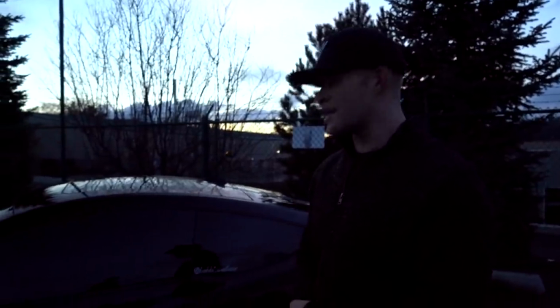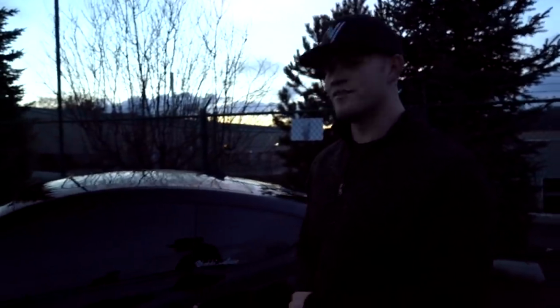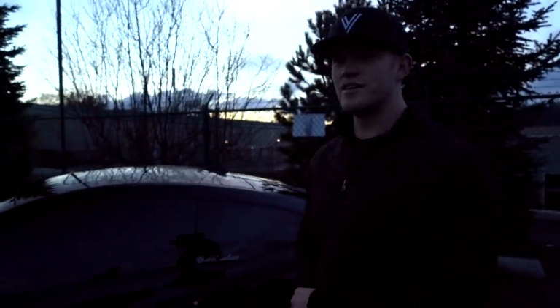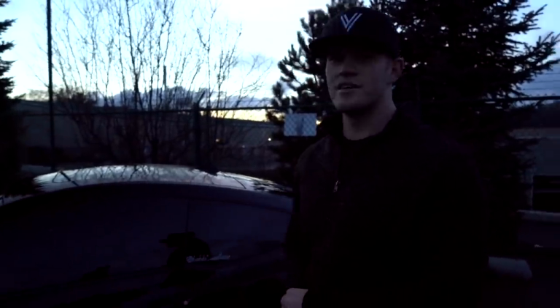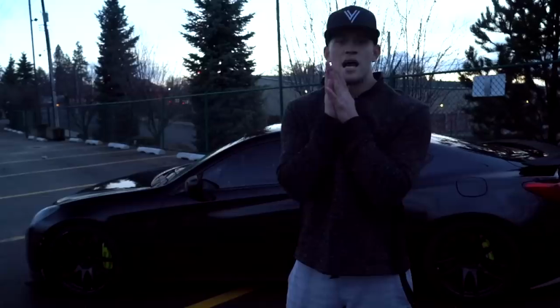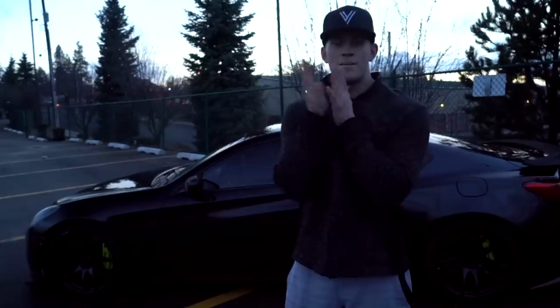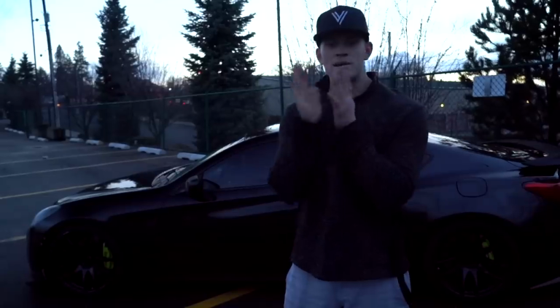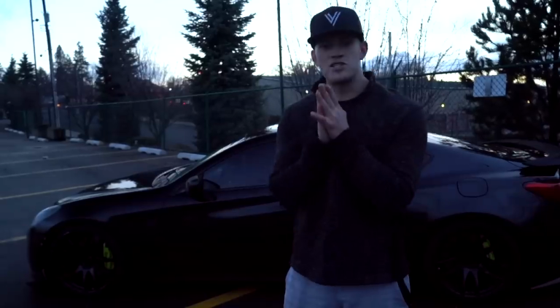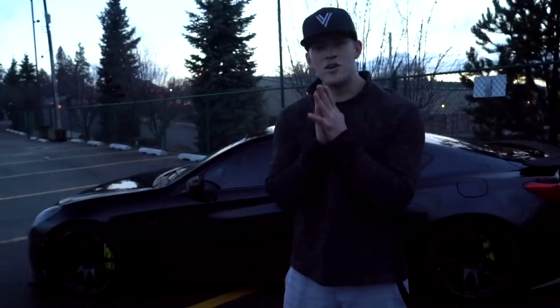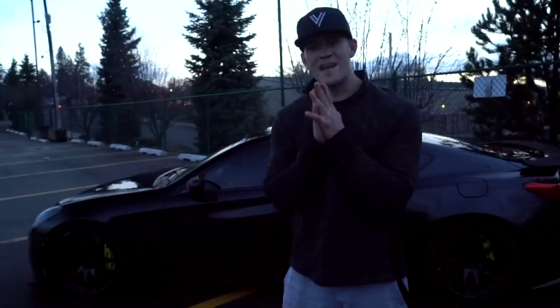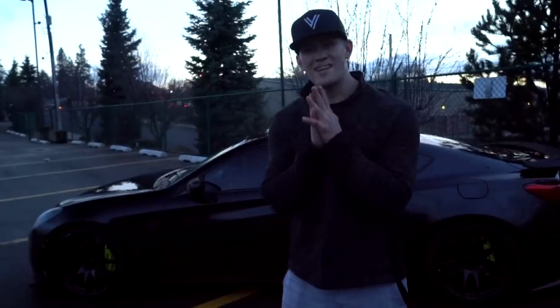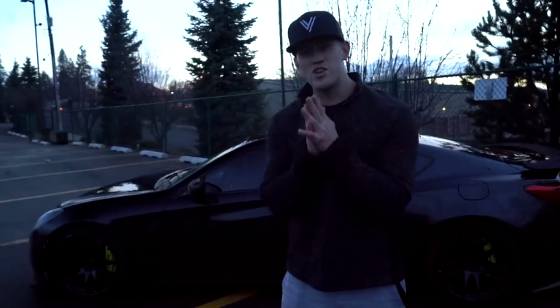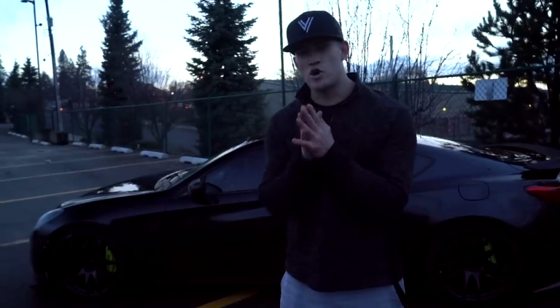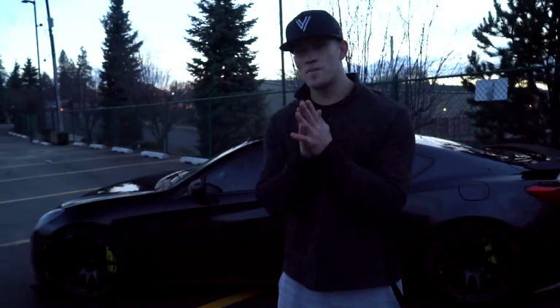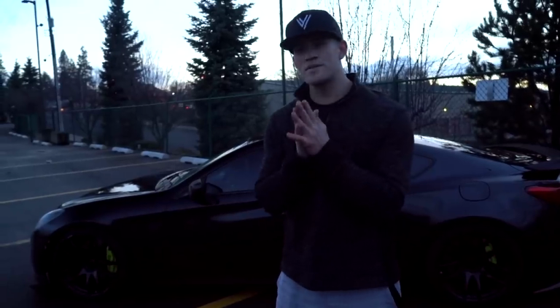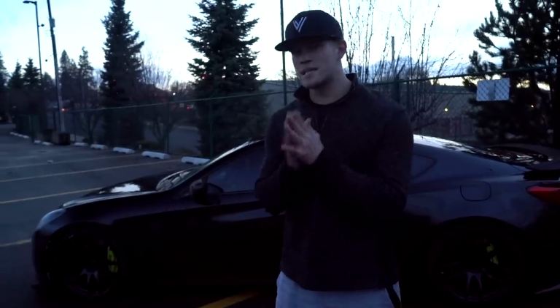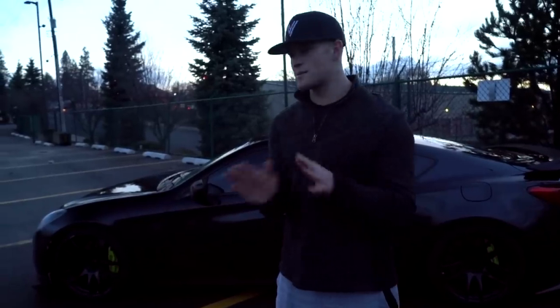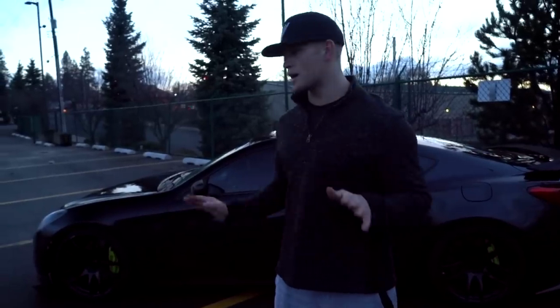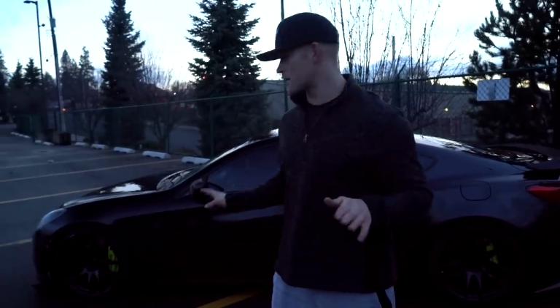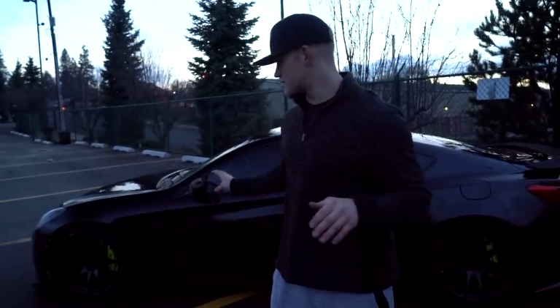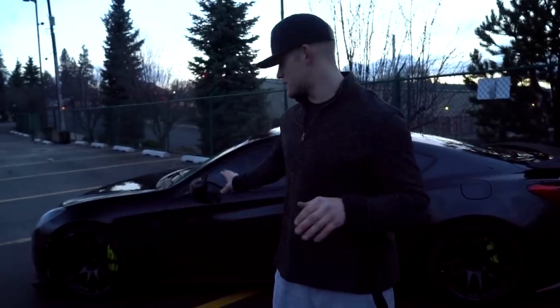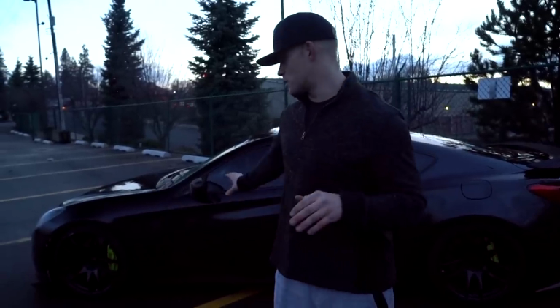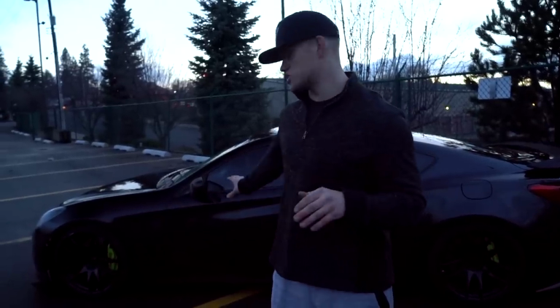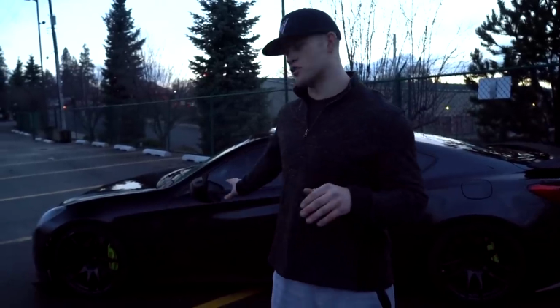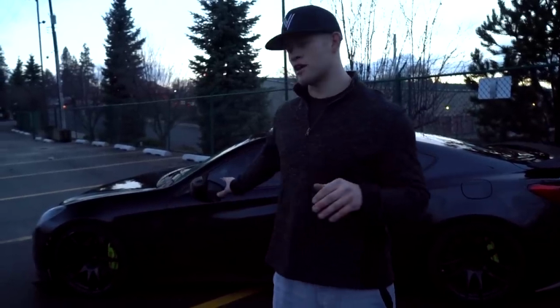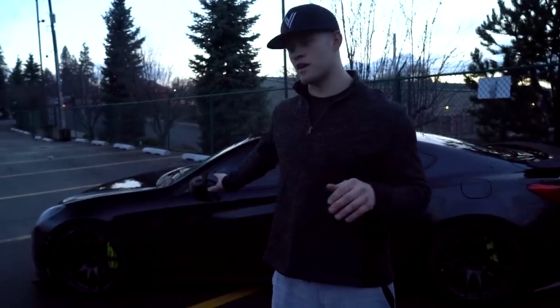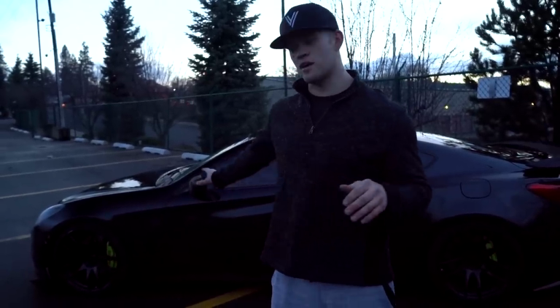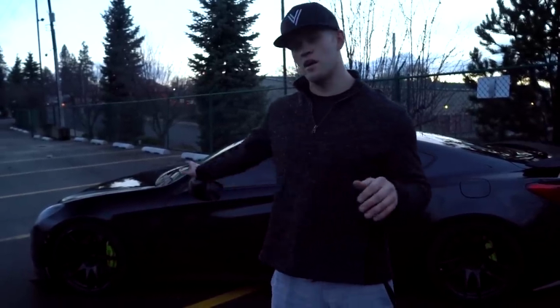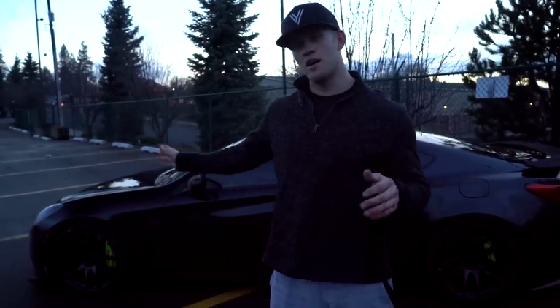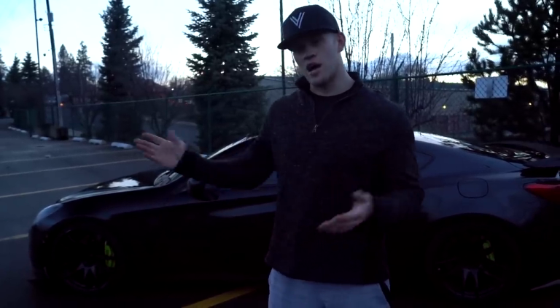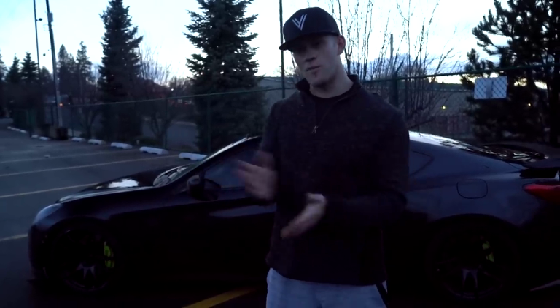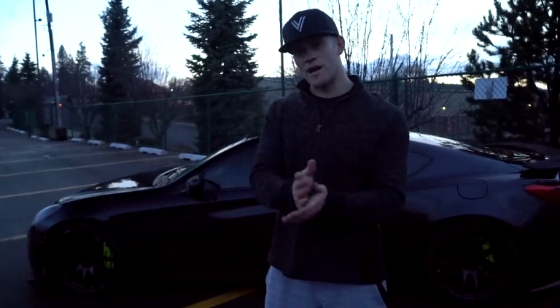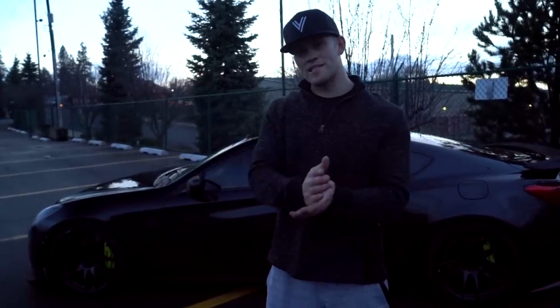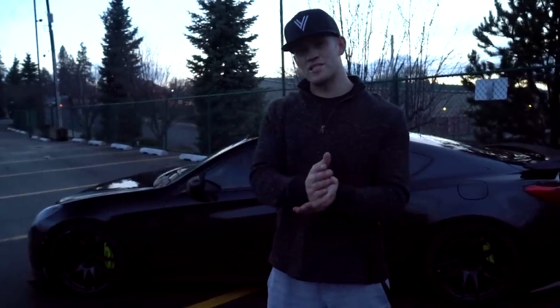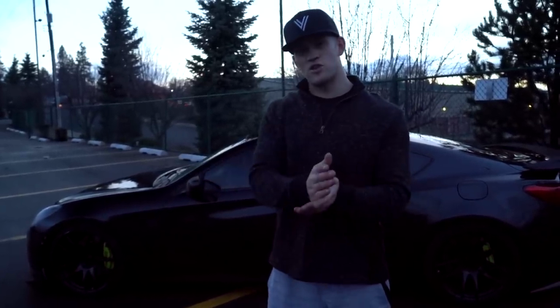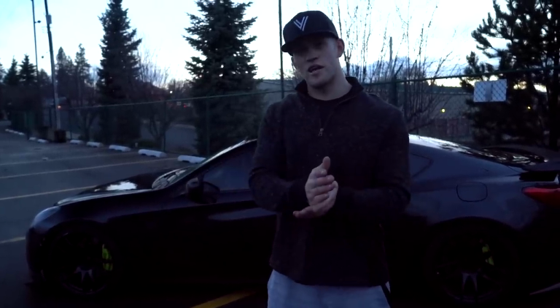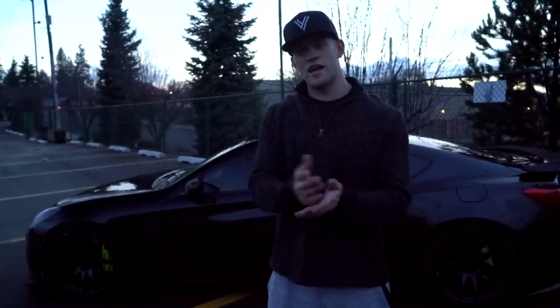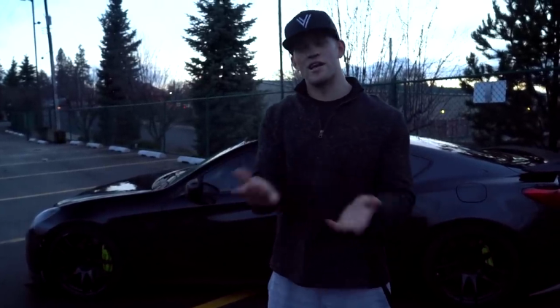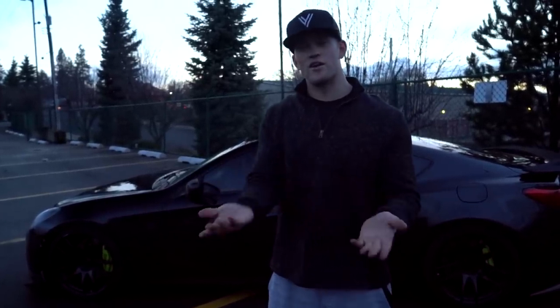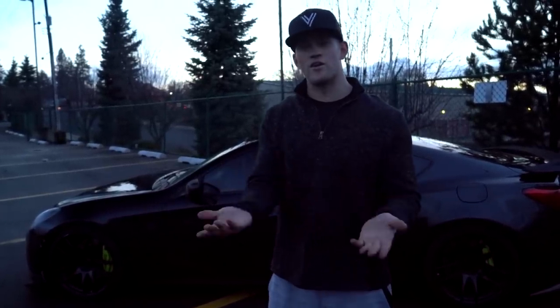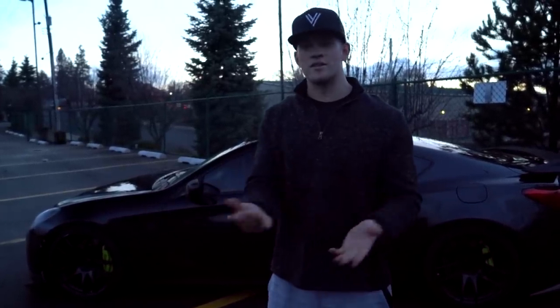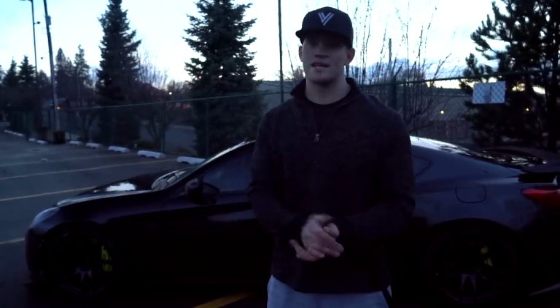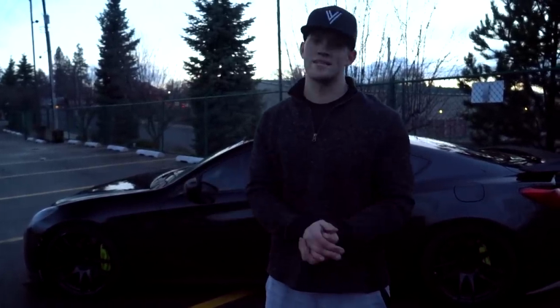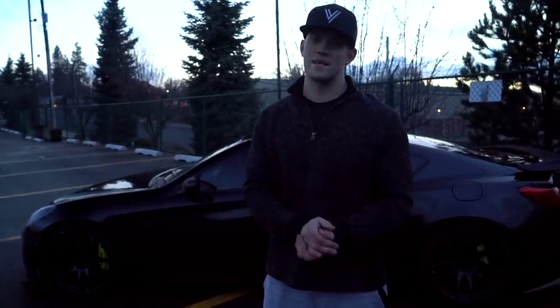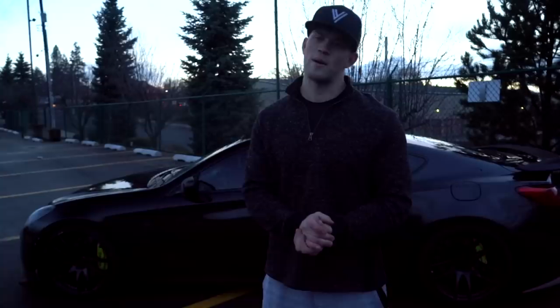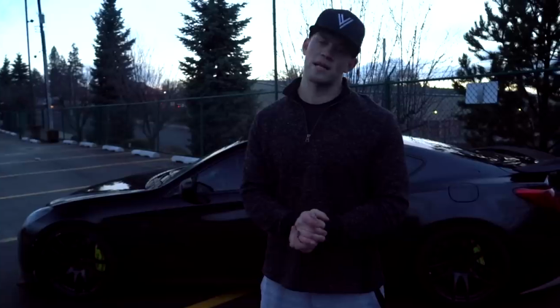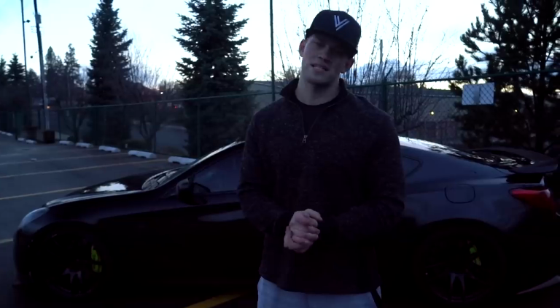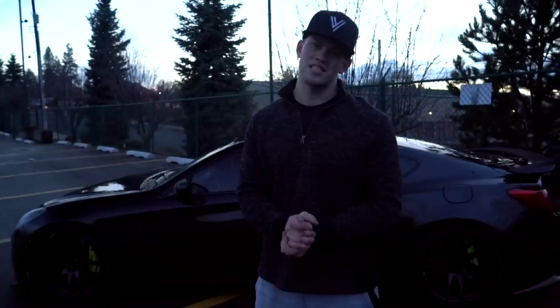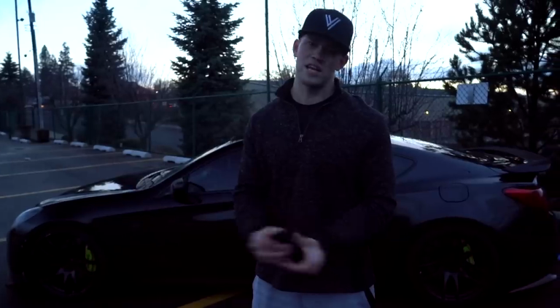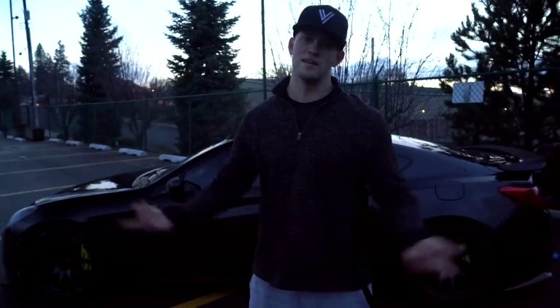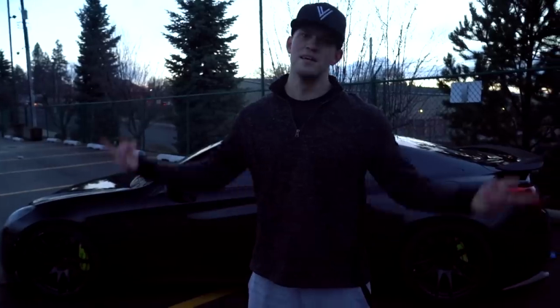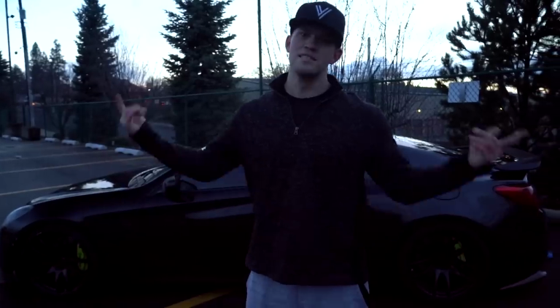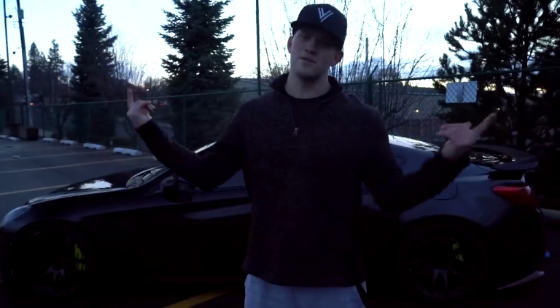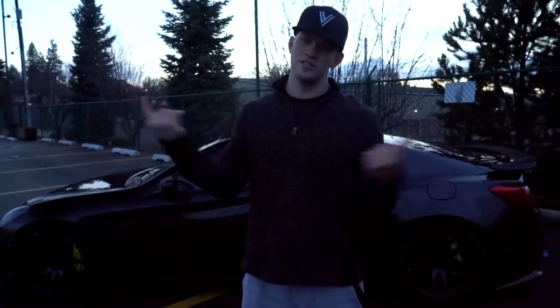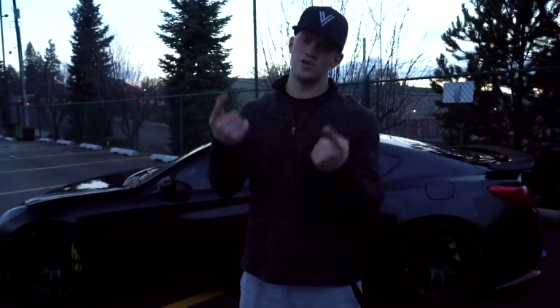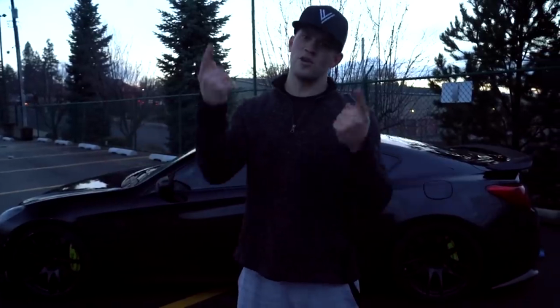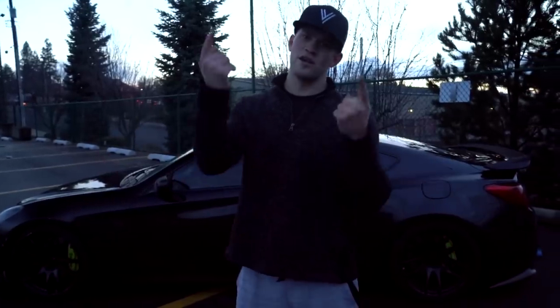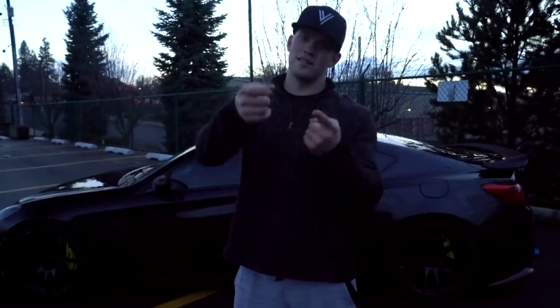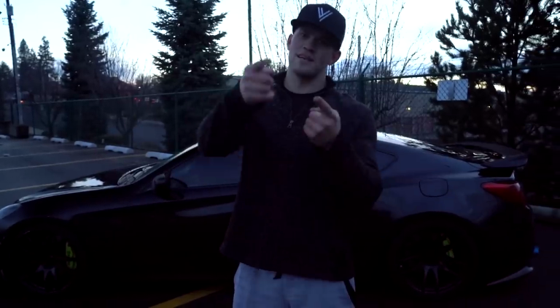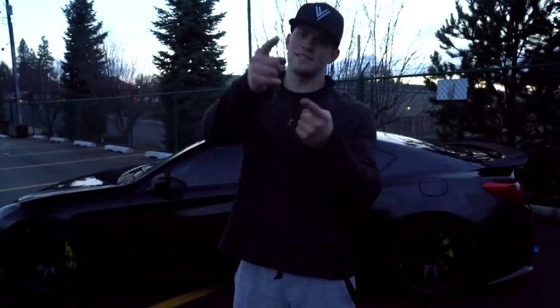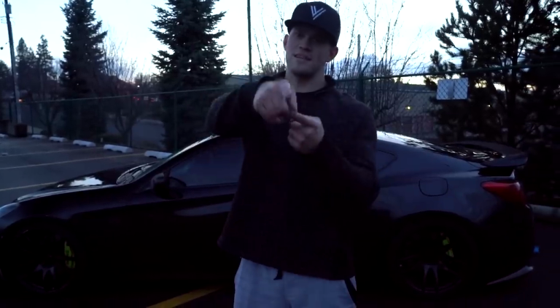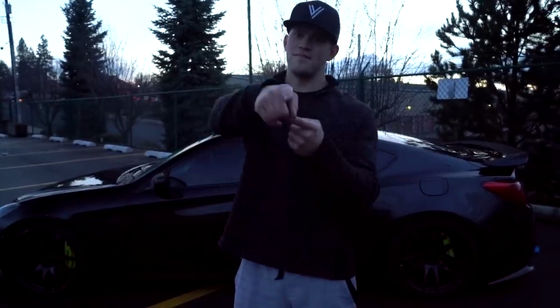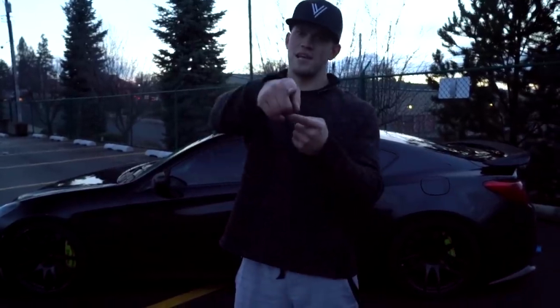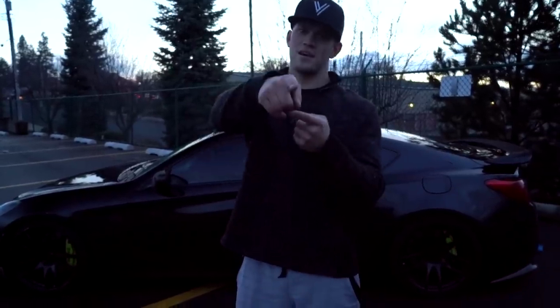I'm going to shoot a dope cinematic of this car shown right here — I hope you guys enjoy it, I know you always like them. Send it back to the channel and enjoy this video.